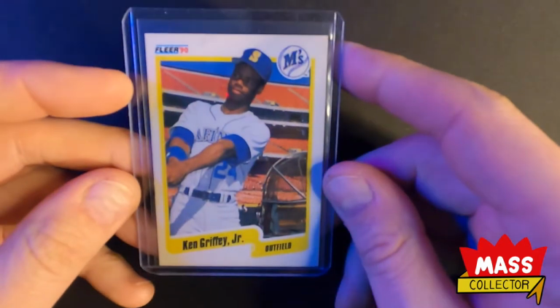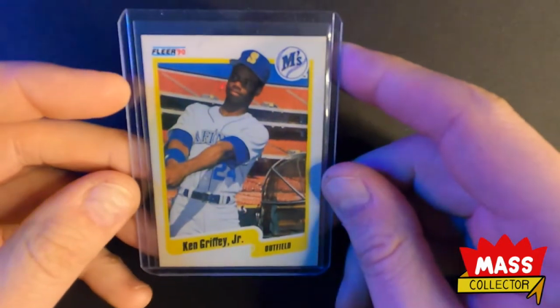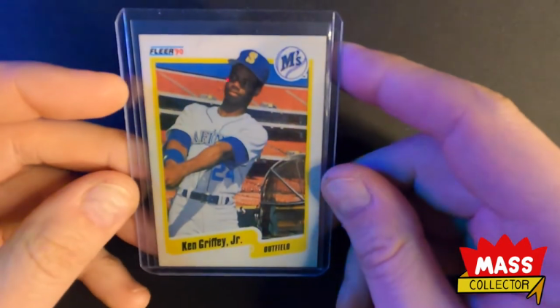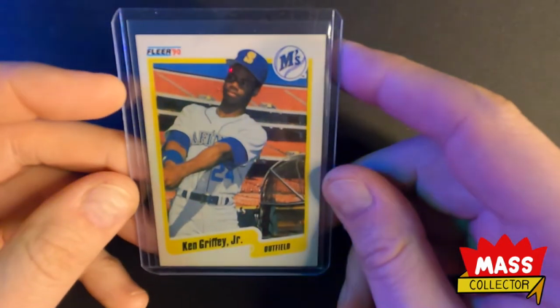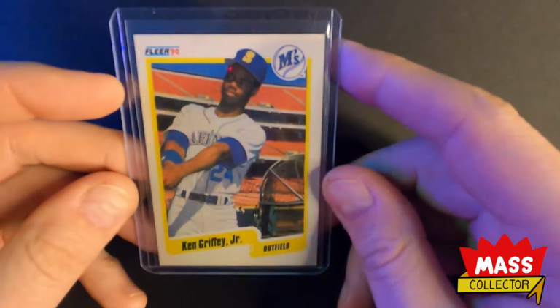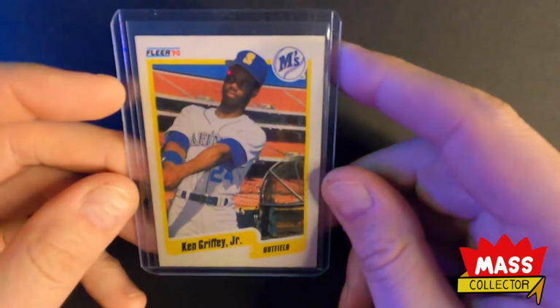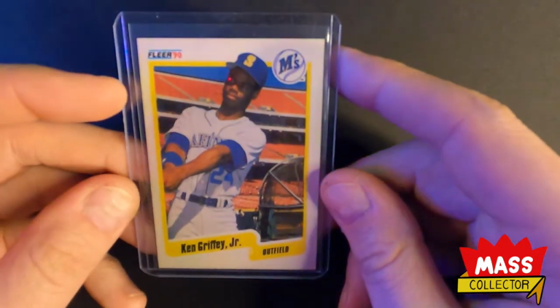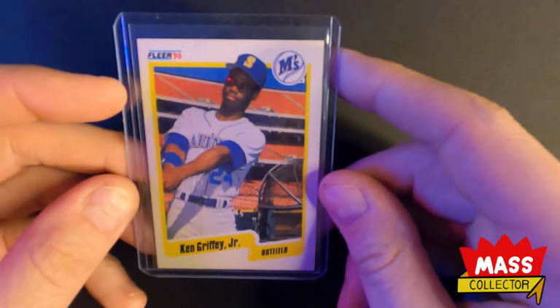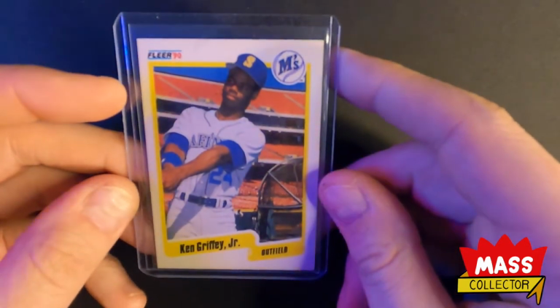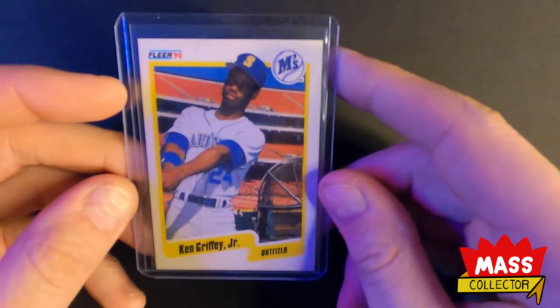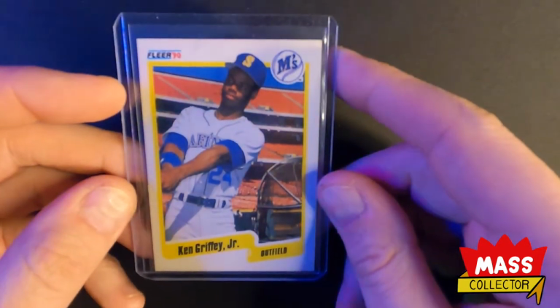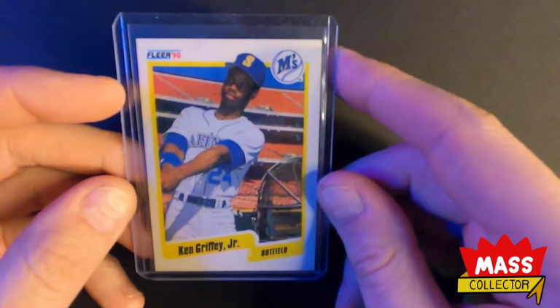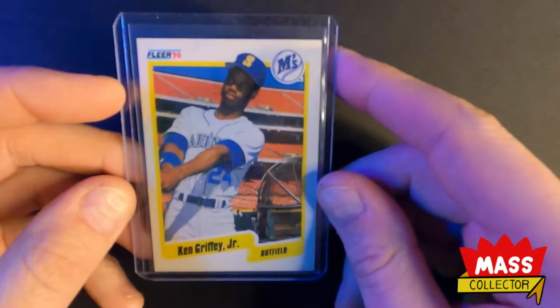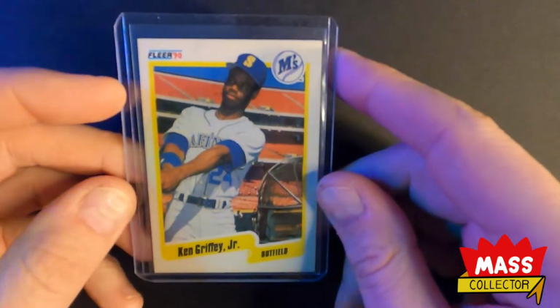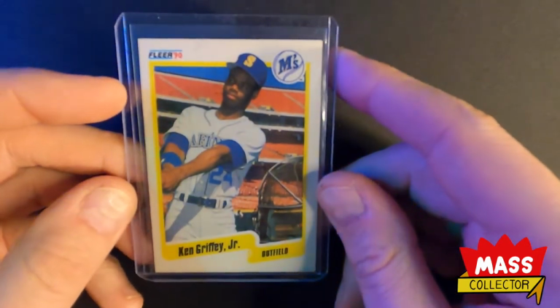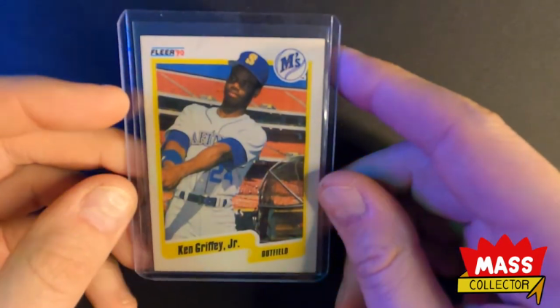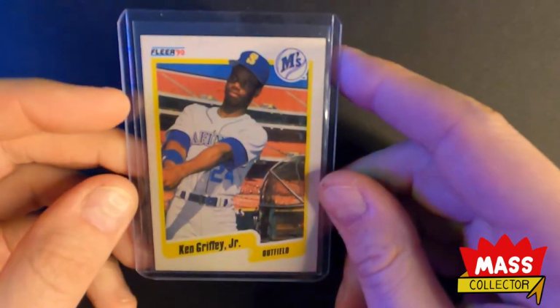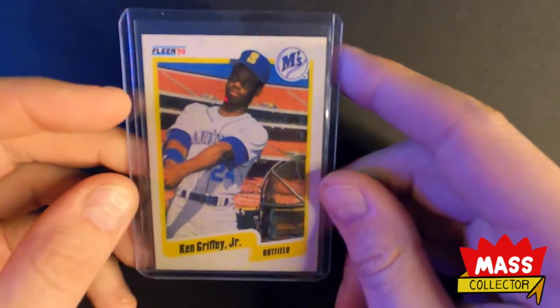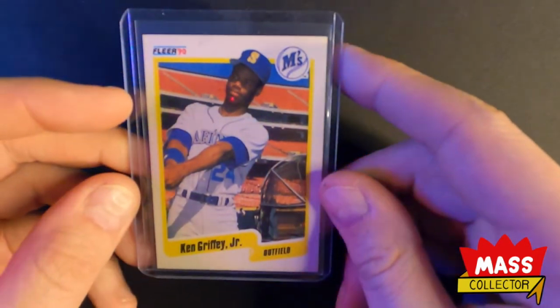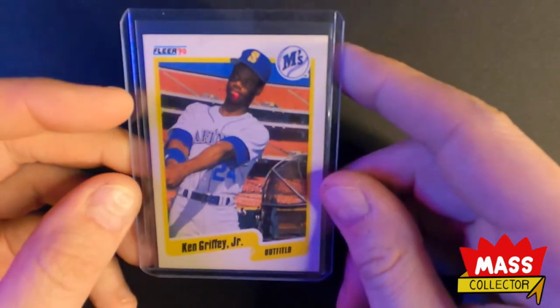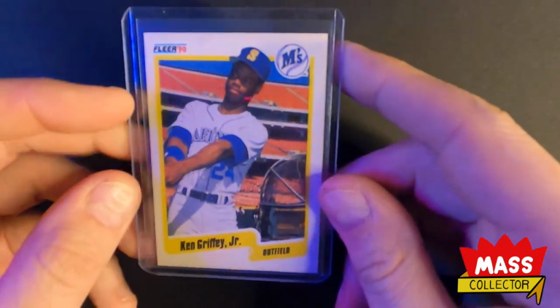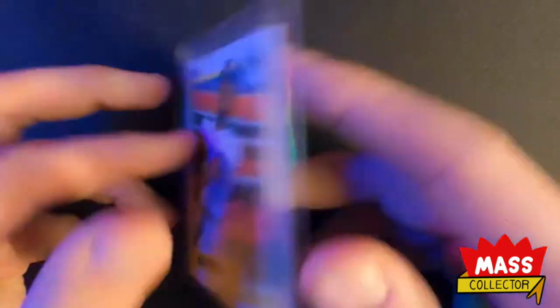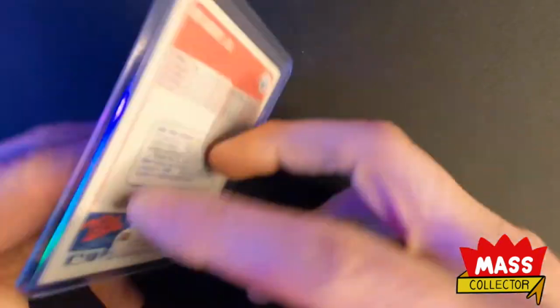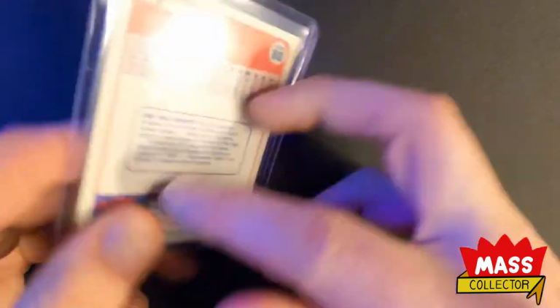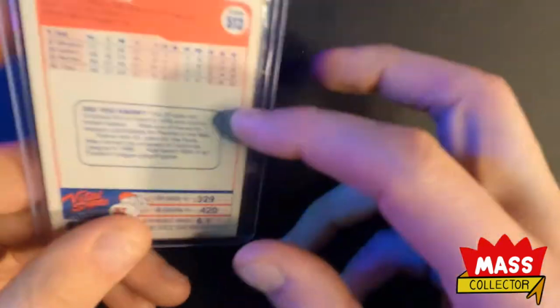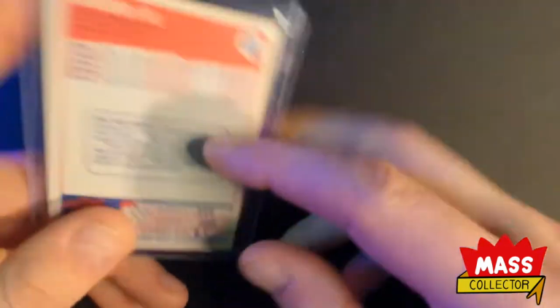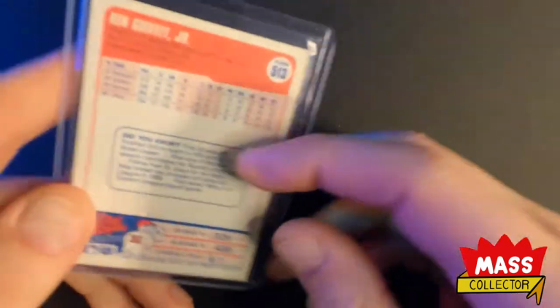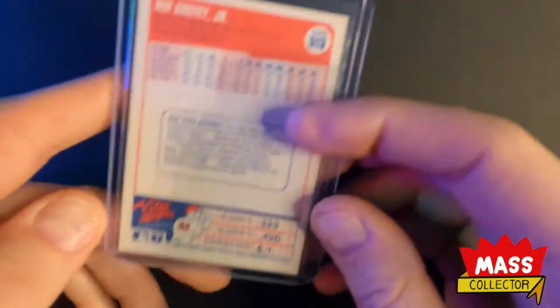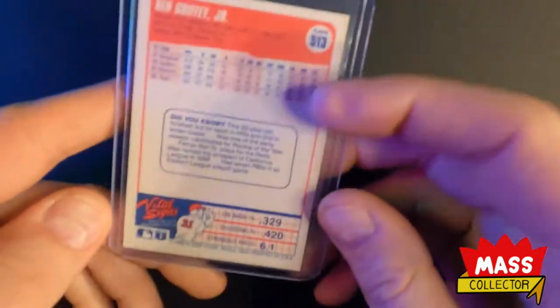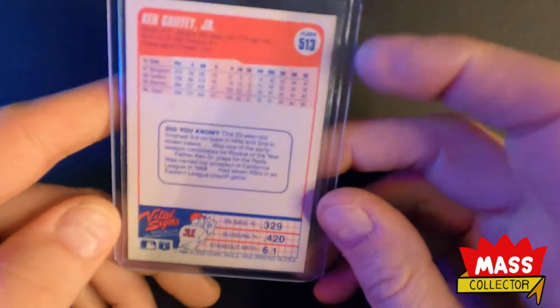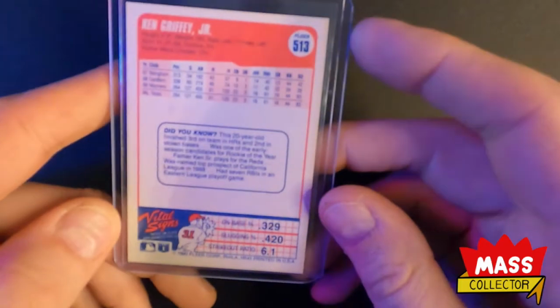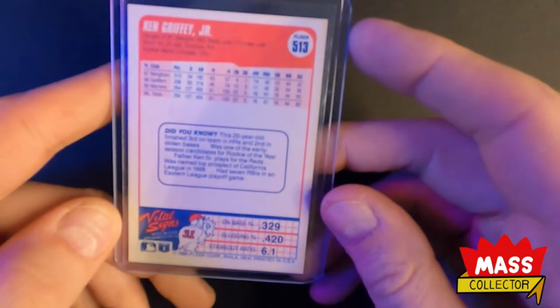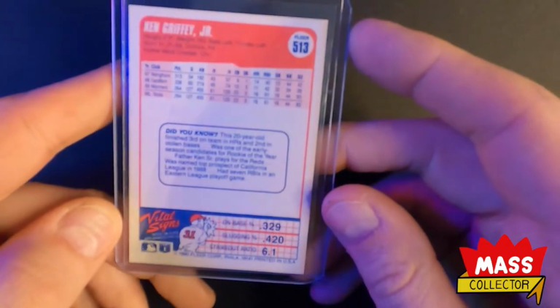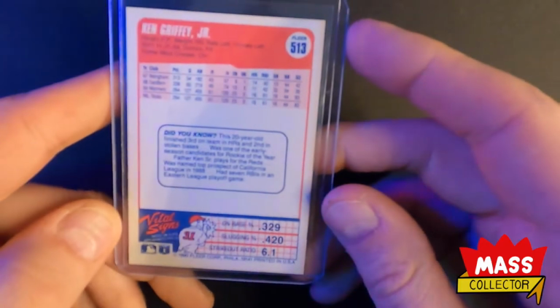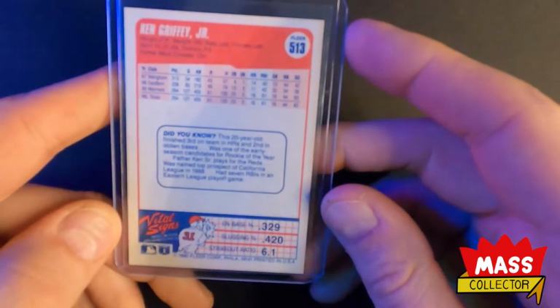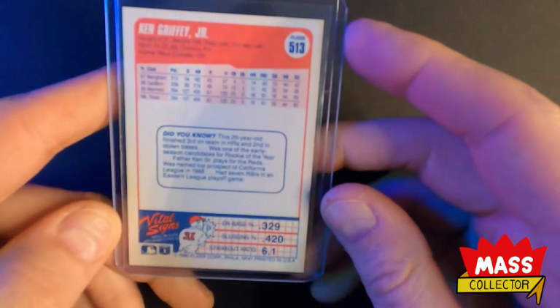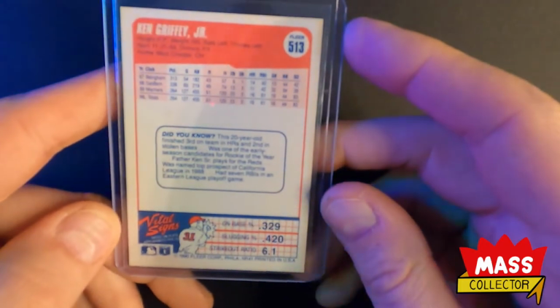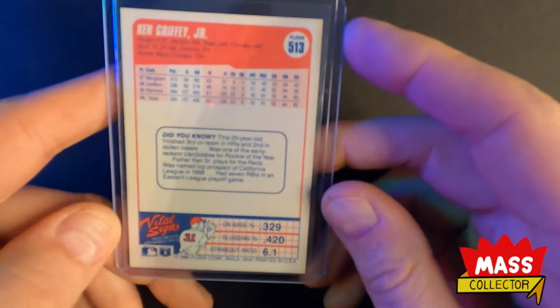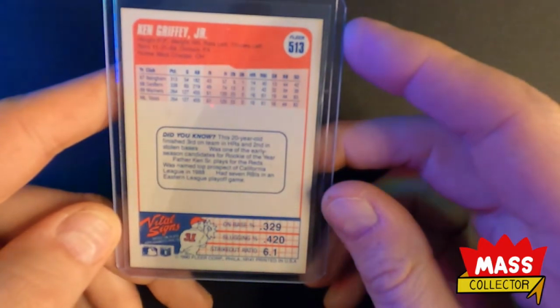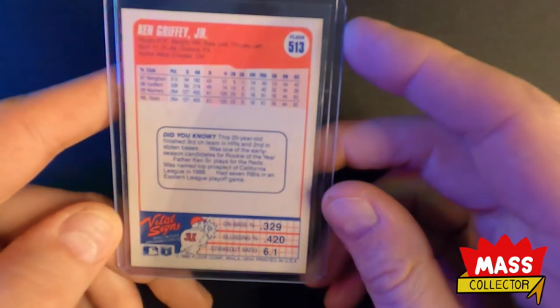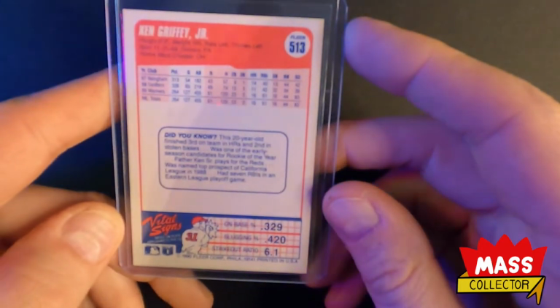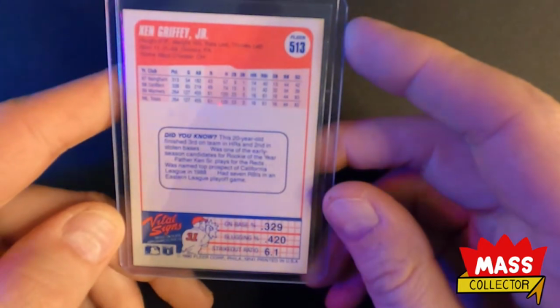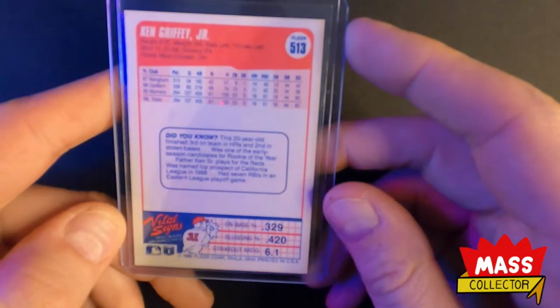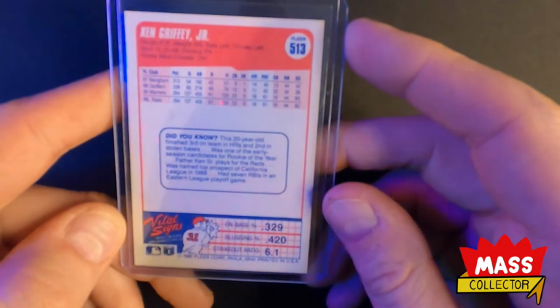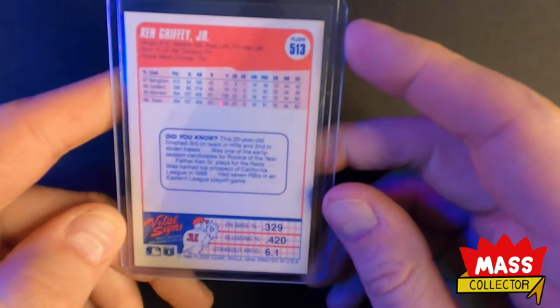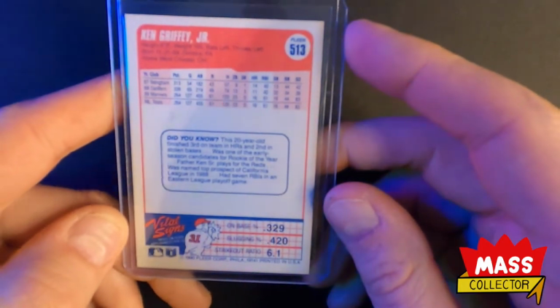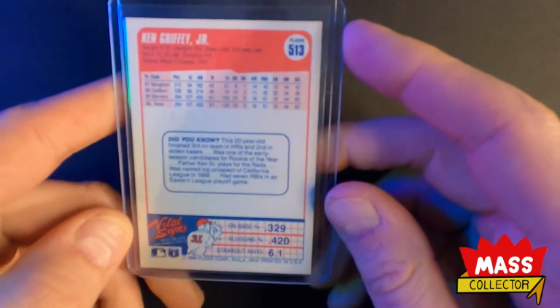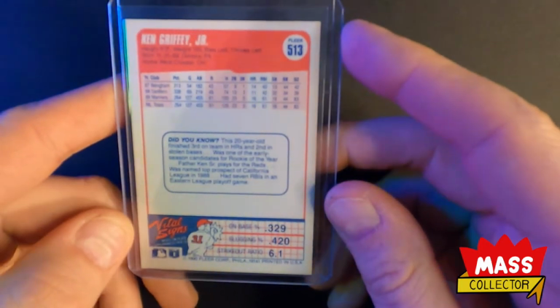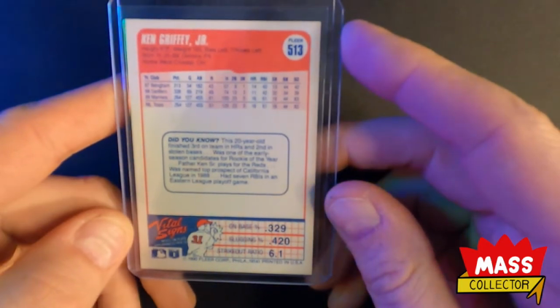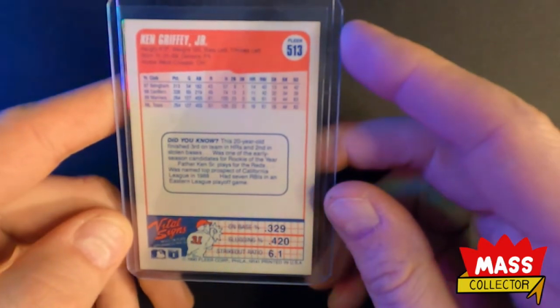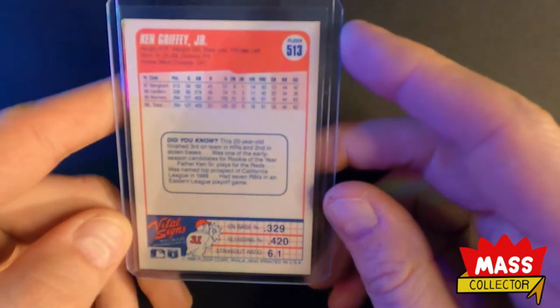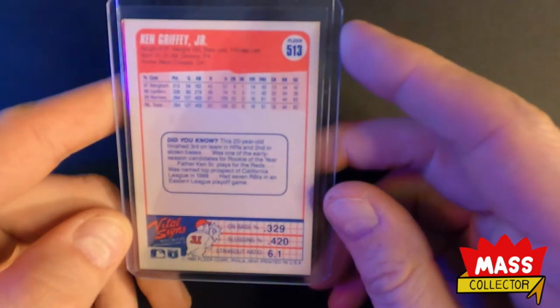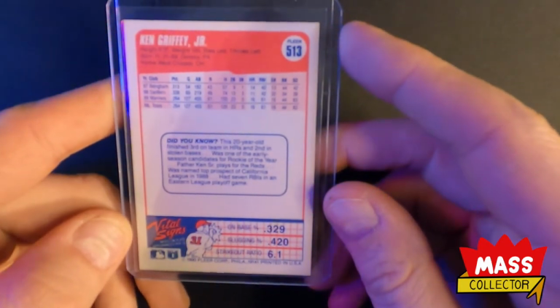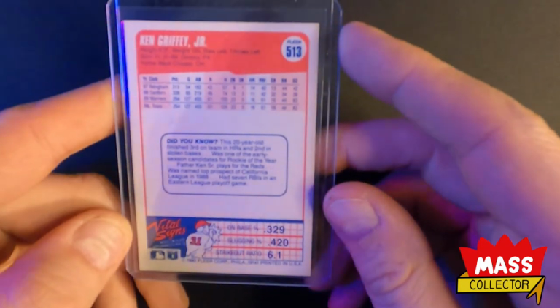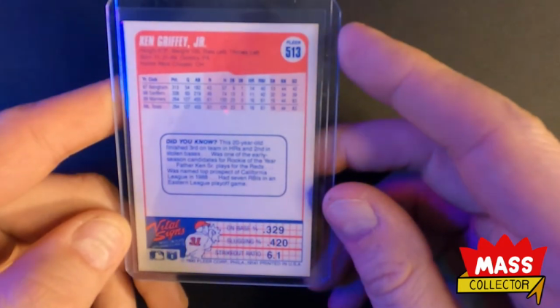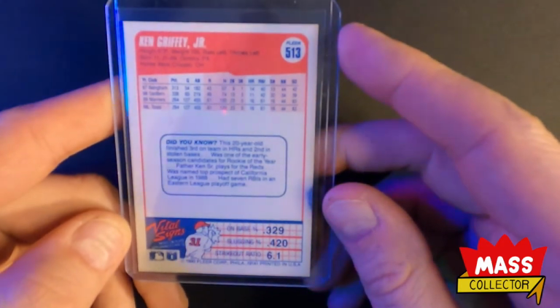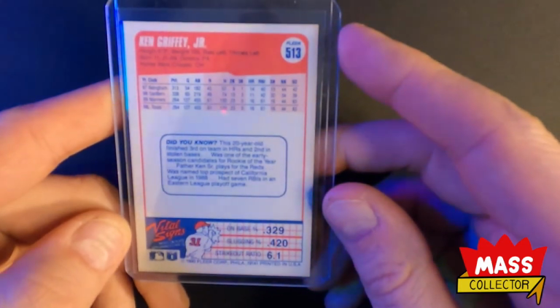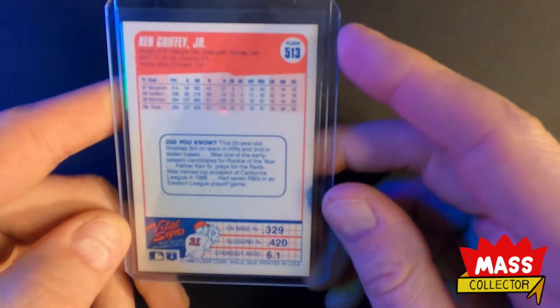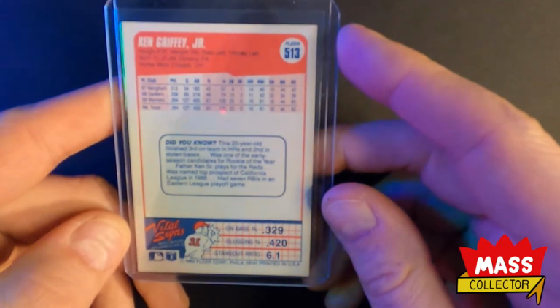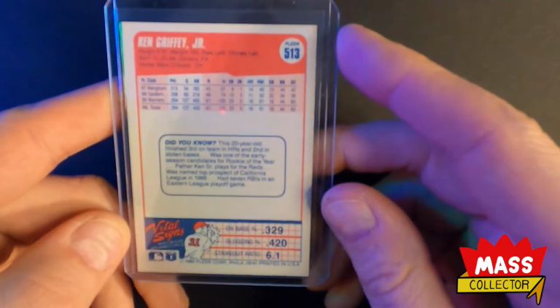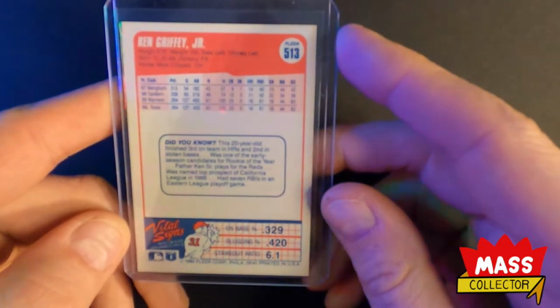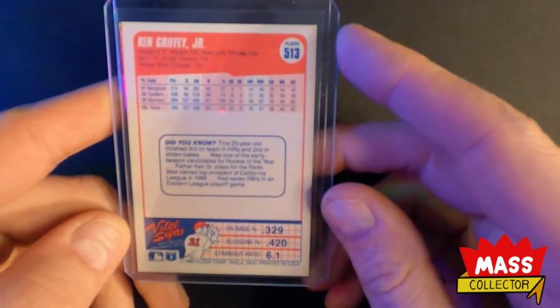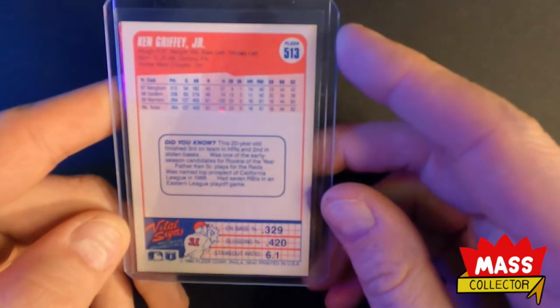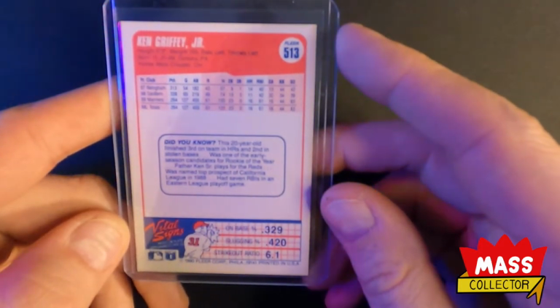It came with a Ken Griffey 1990 Fleer which looks super off-centered on the front but looks perfect on the back. Love these cards.